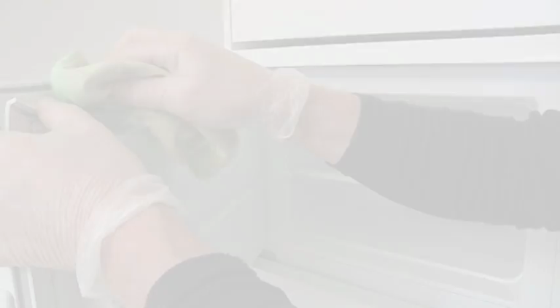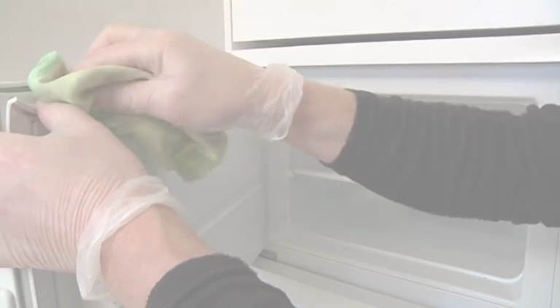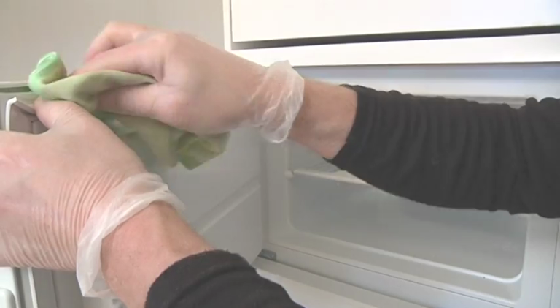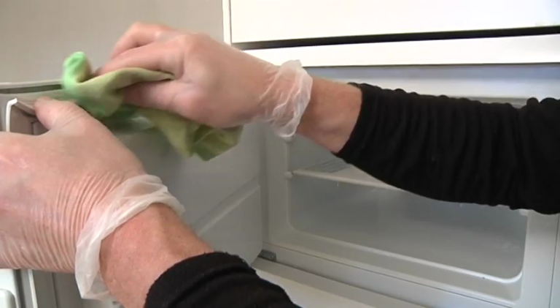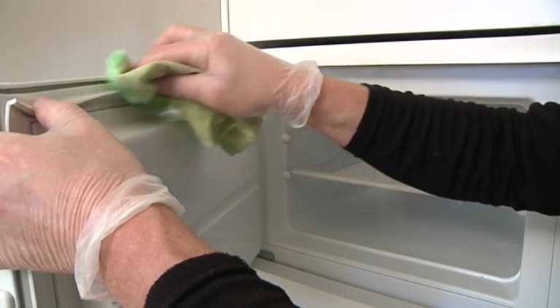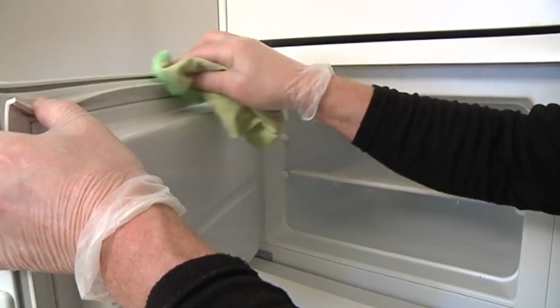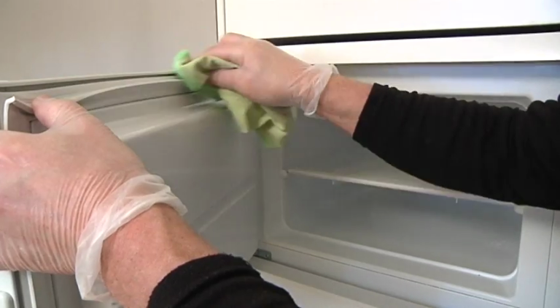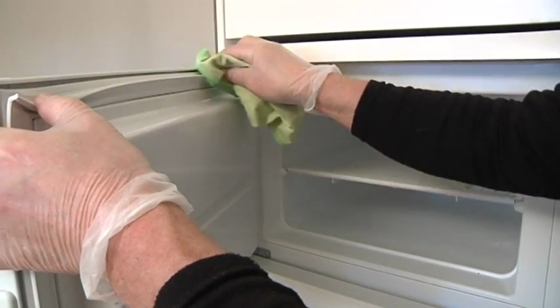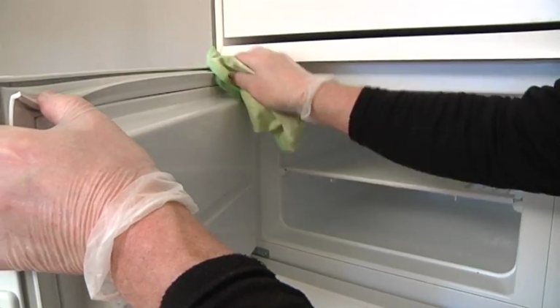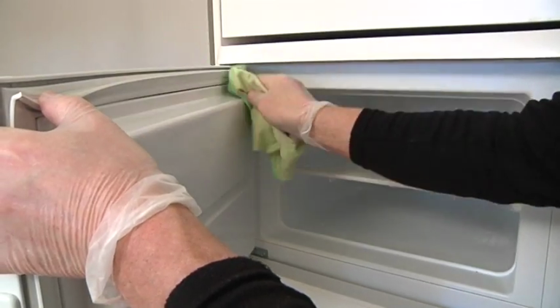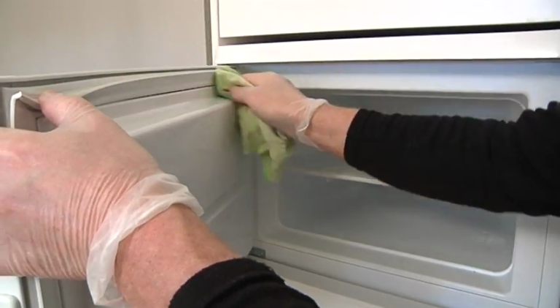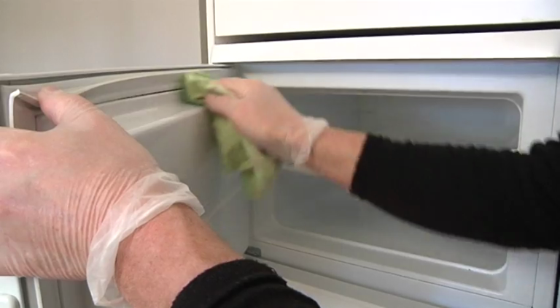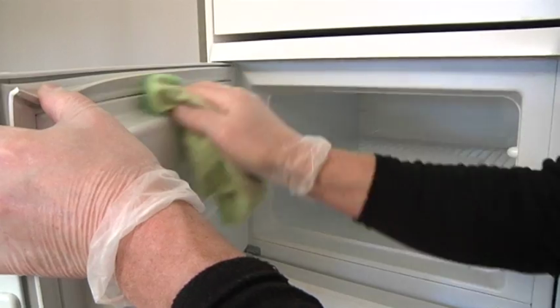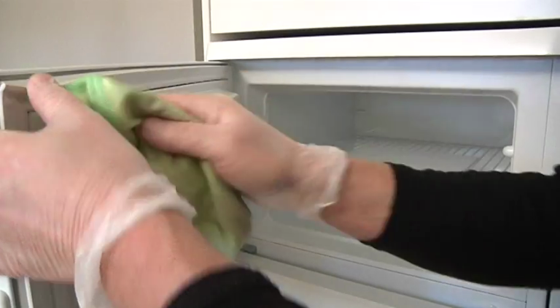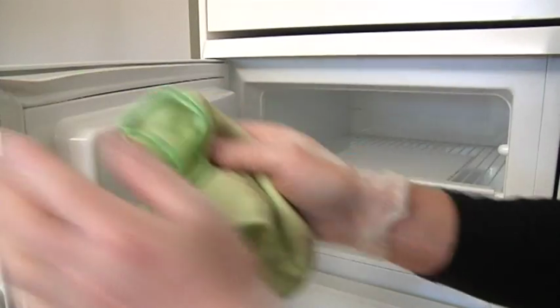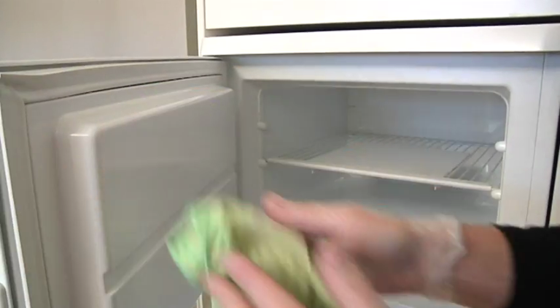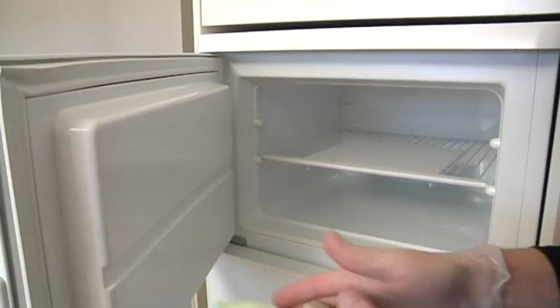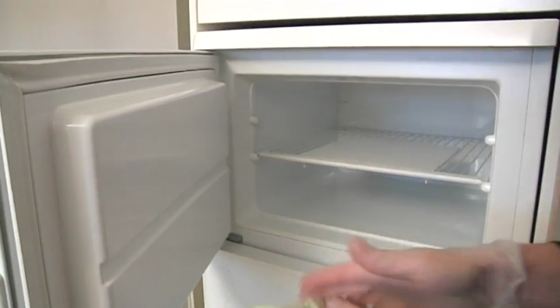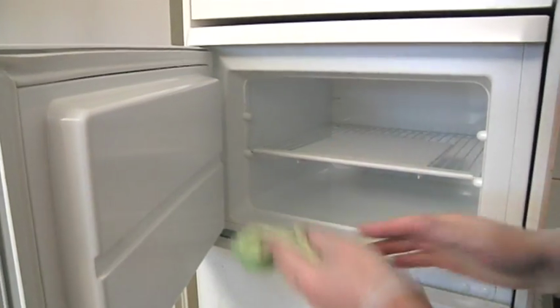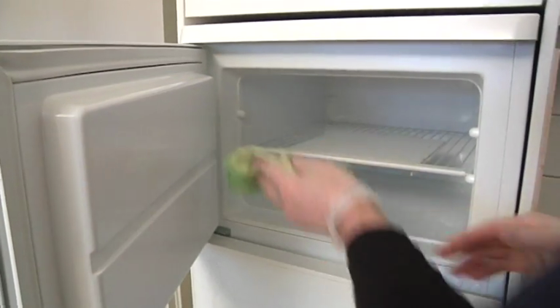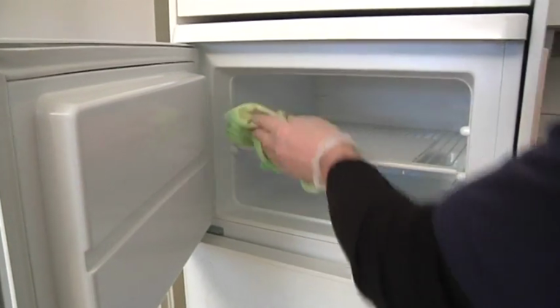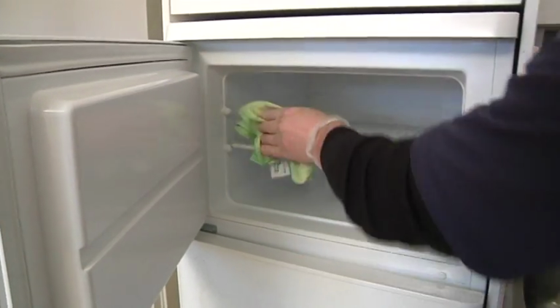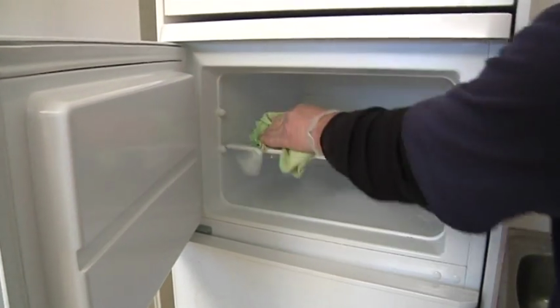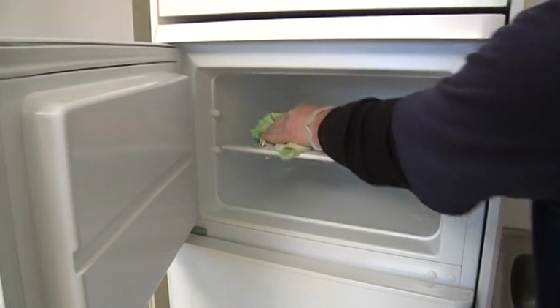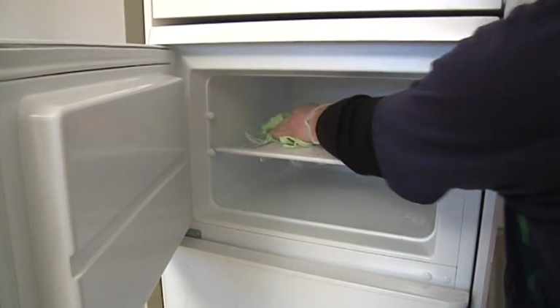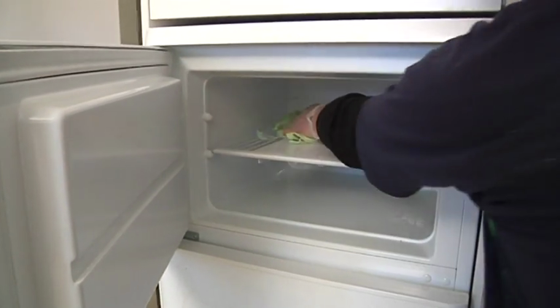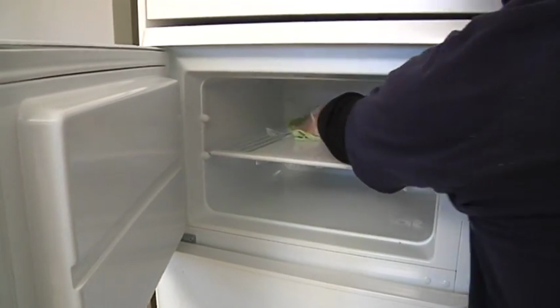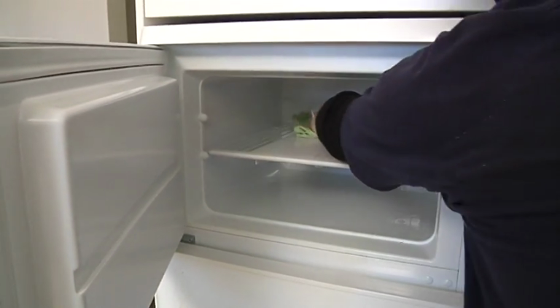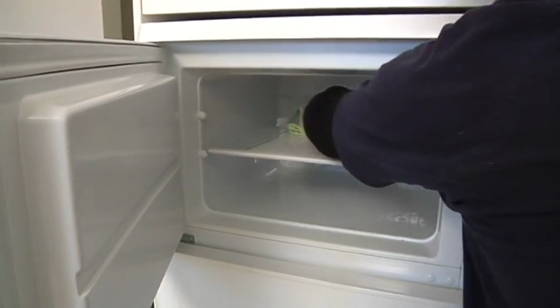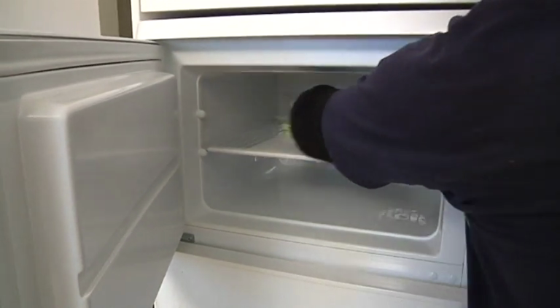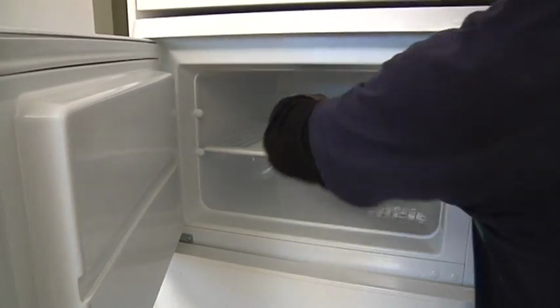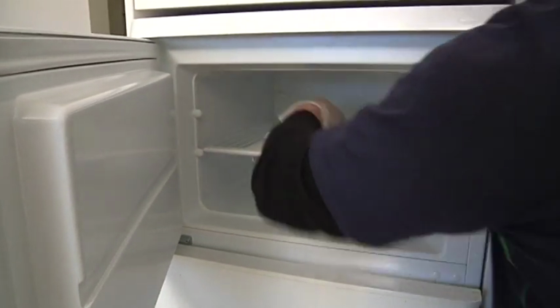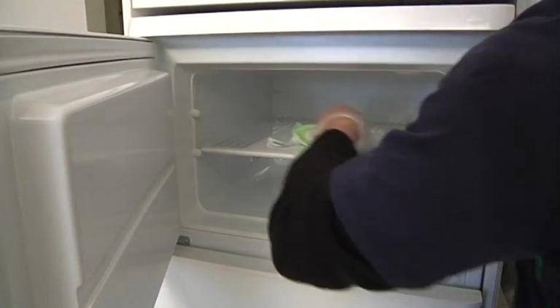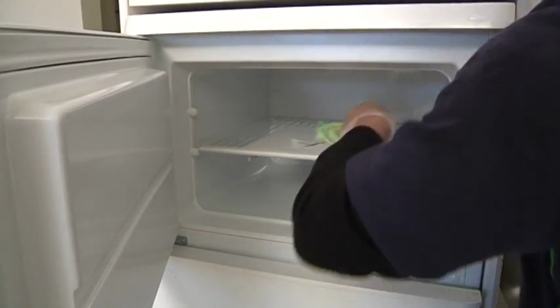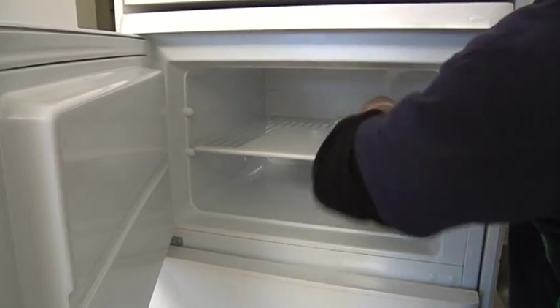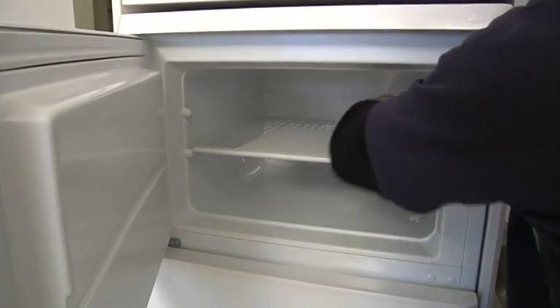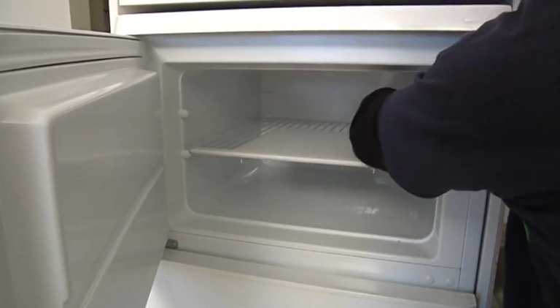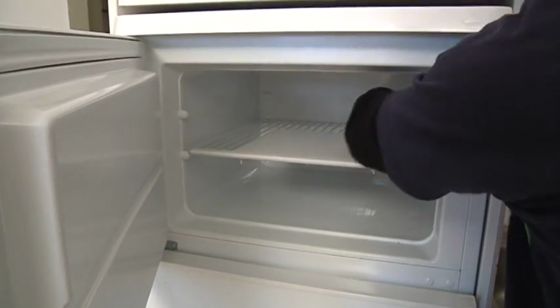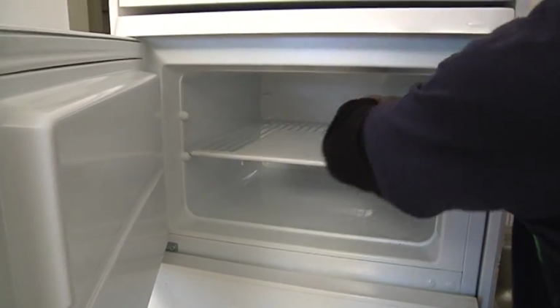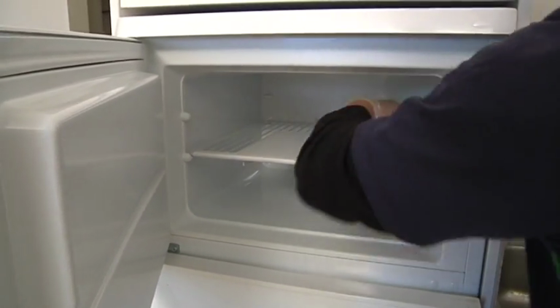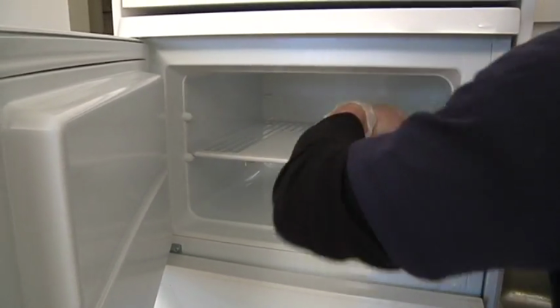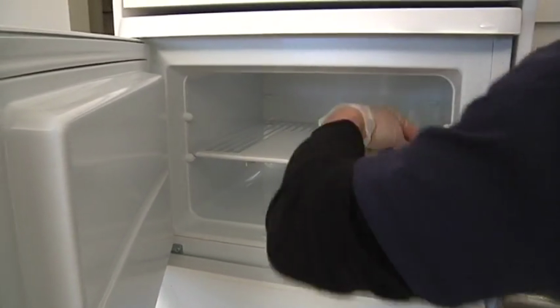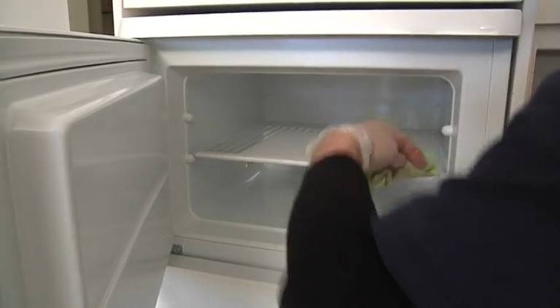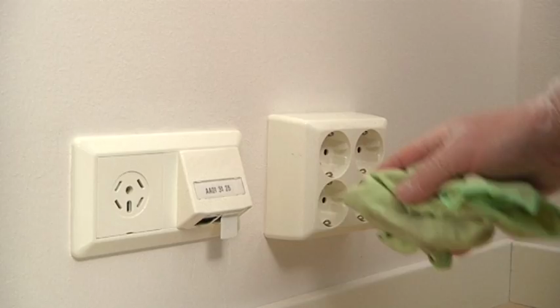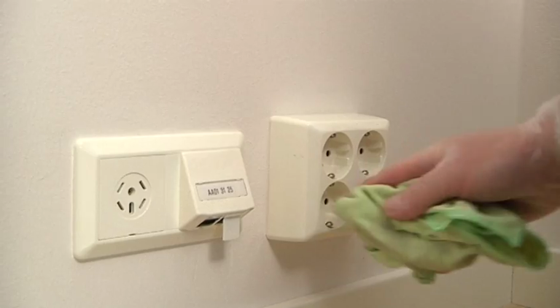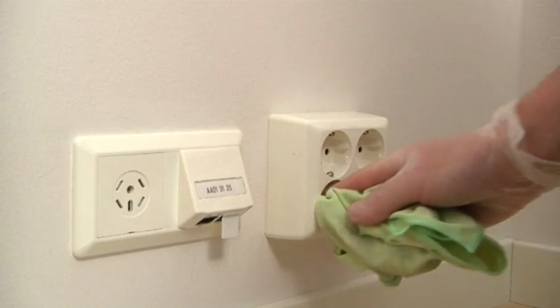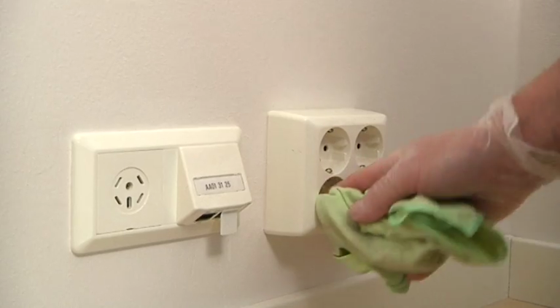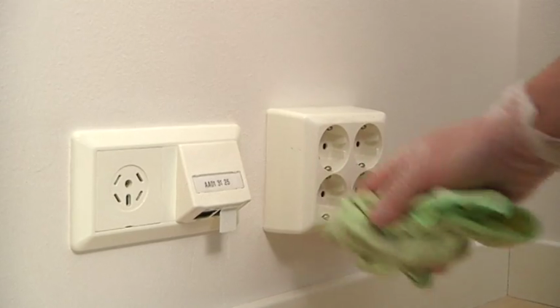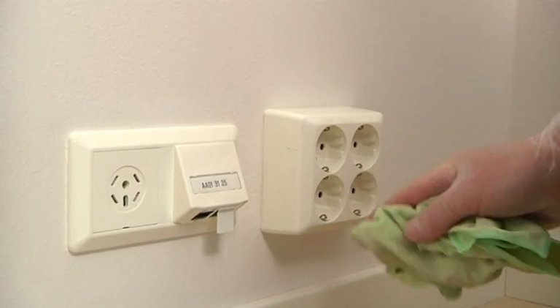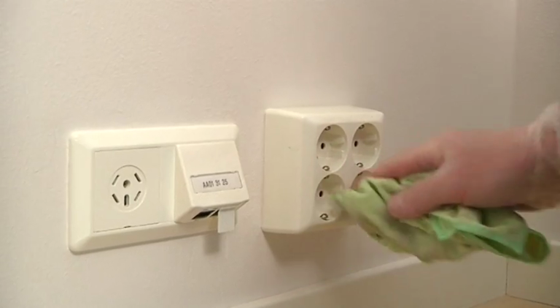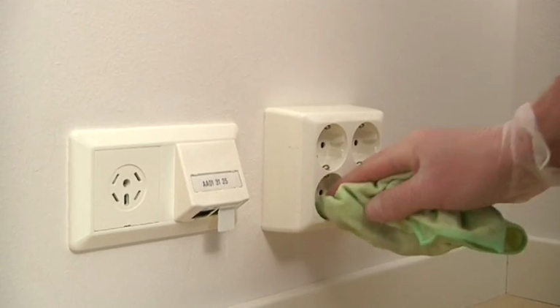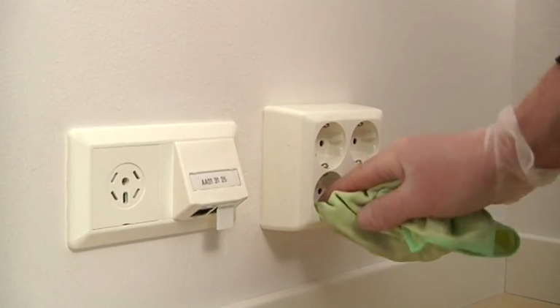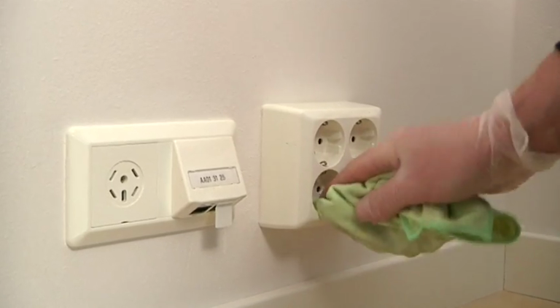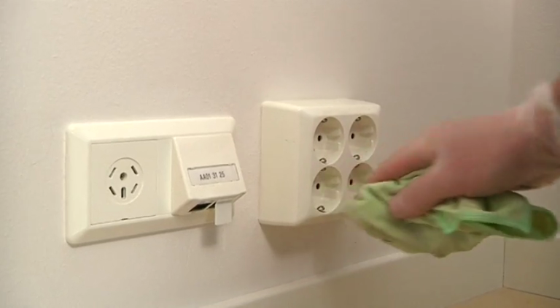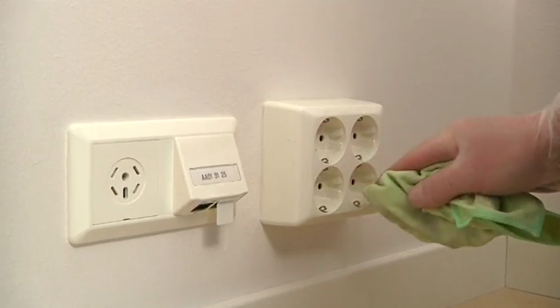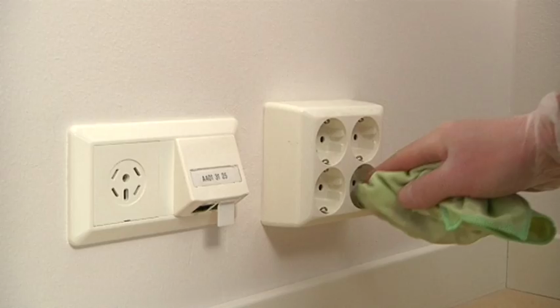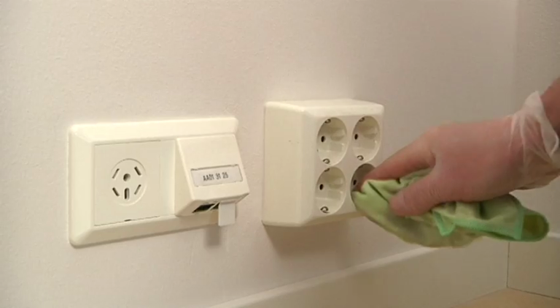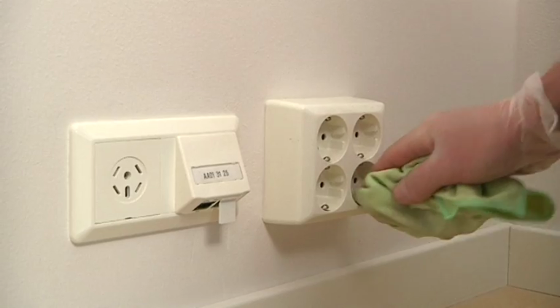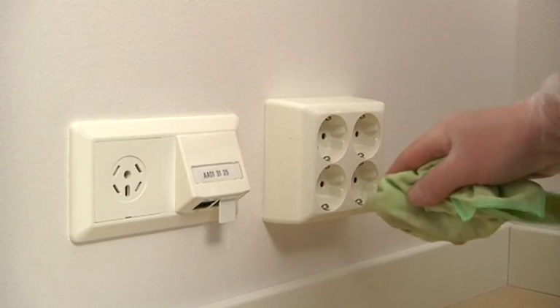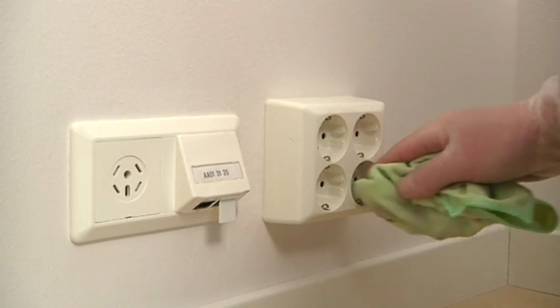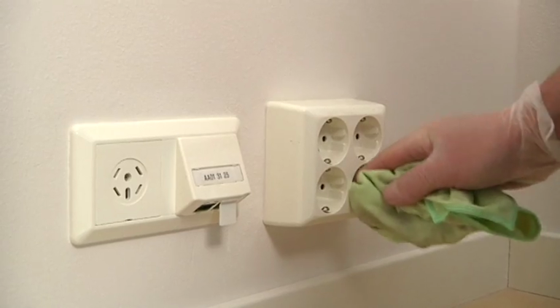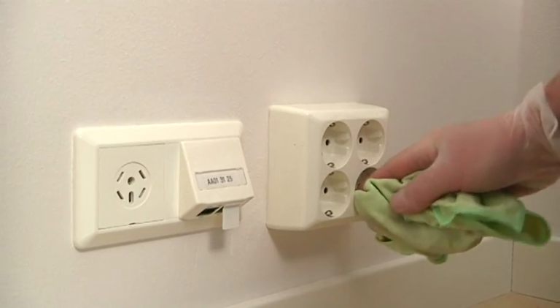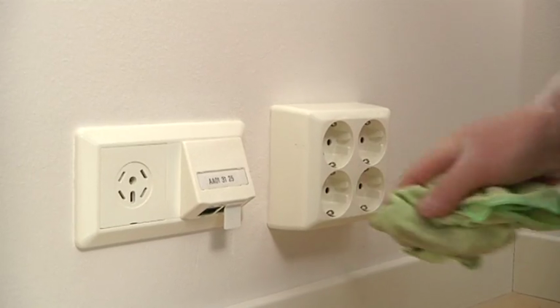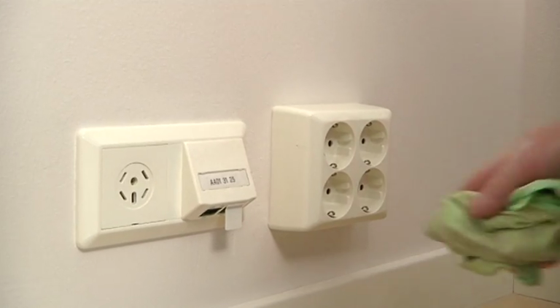Clean the fridge and freezer using a damp cloth. Clean the sockets and the skirting boards in the flat.